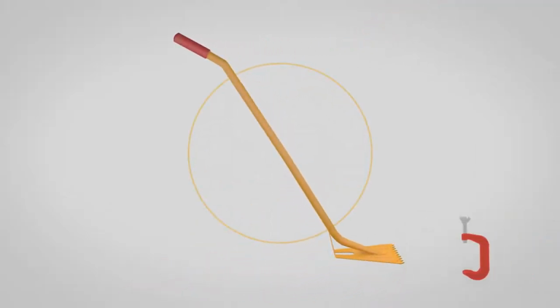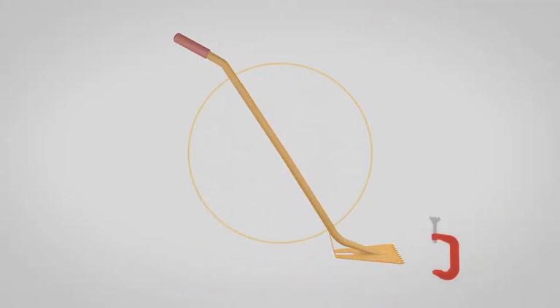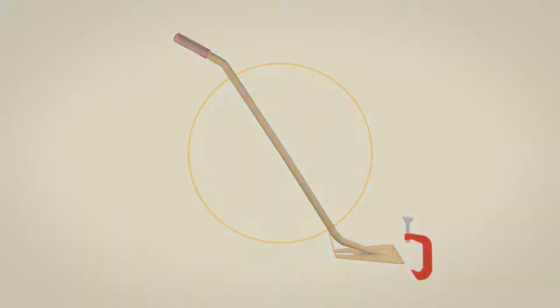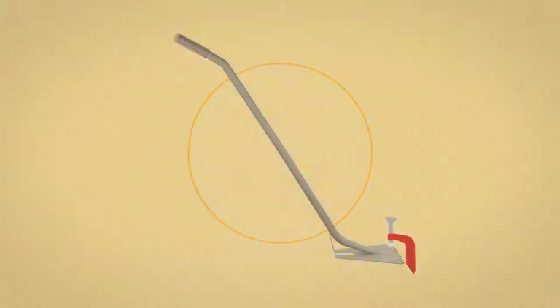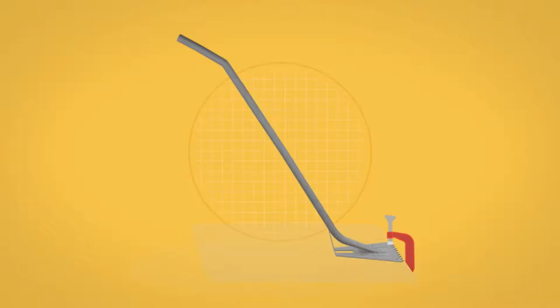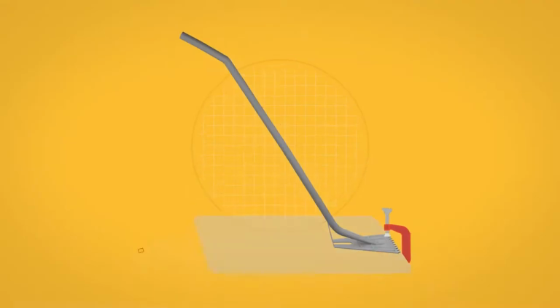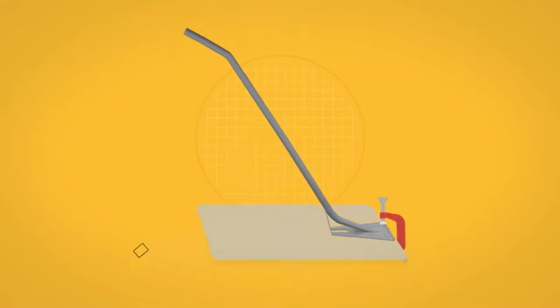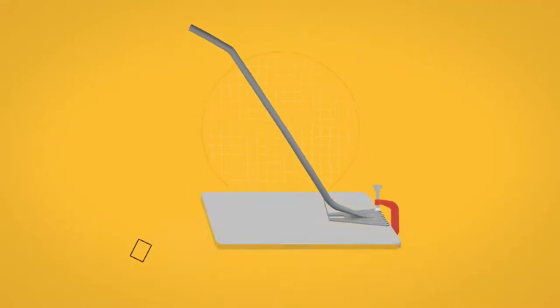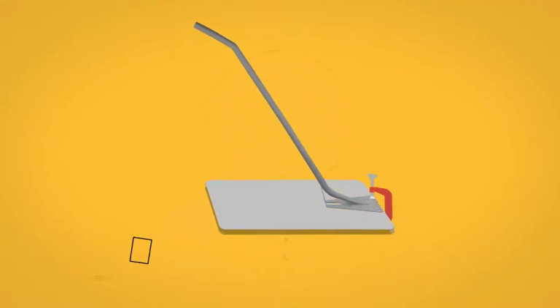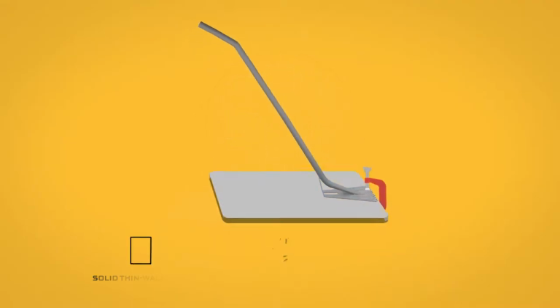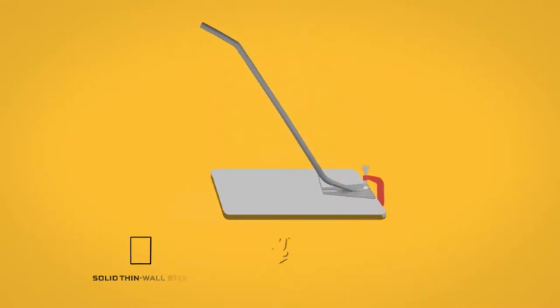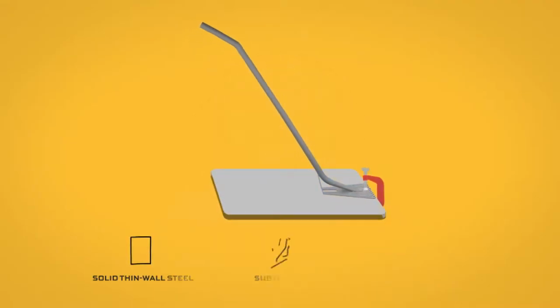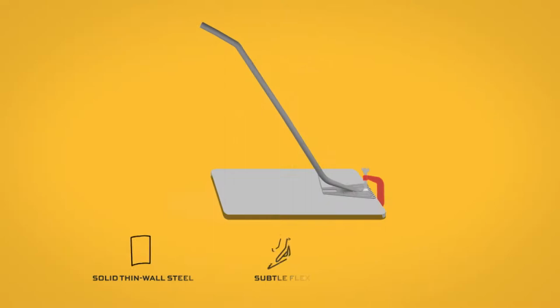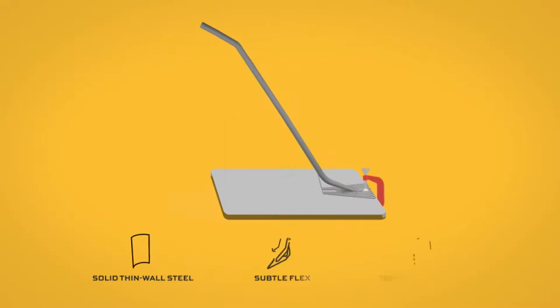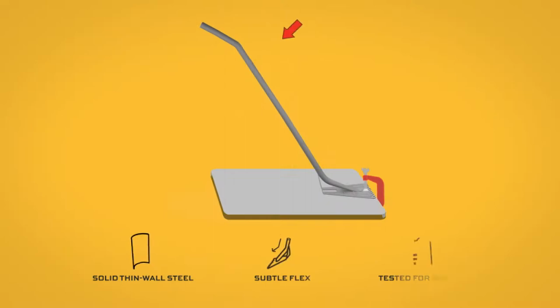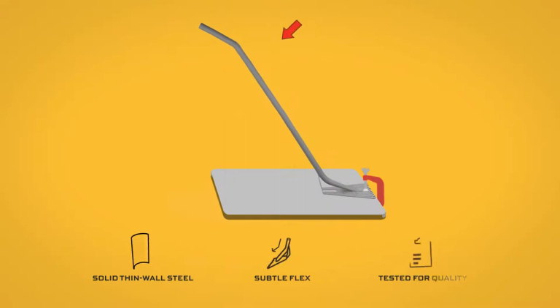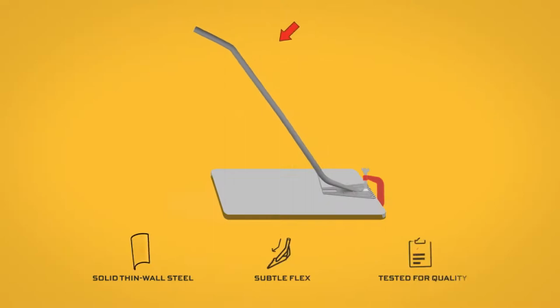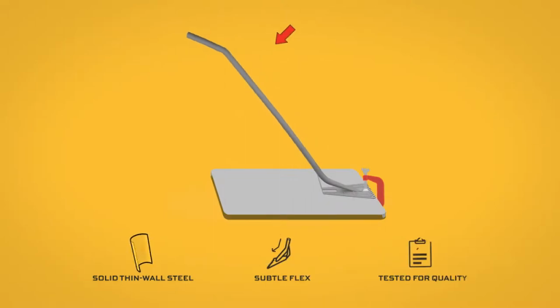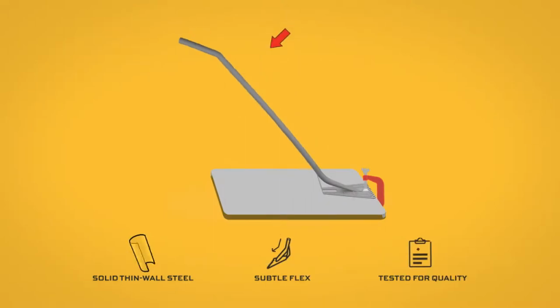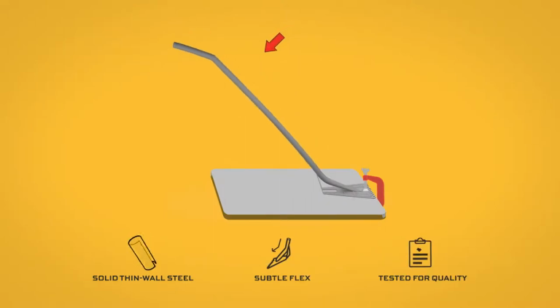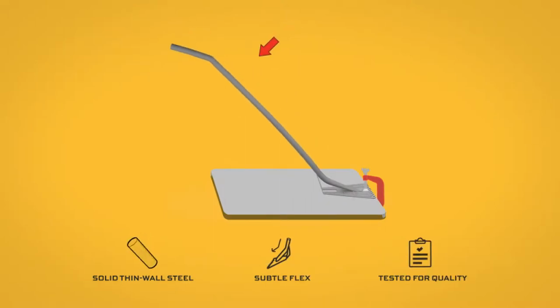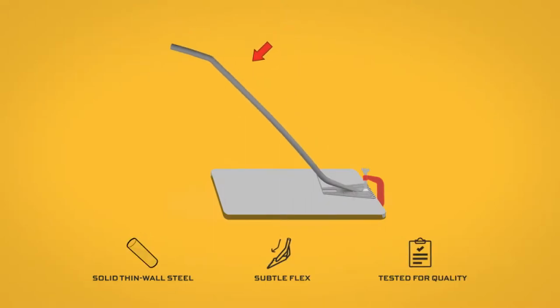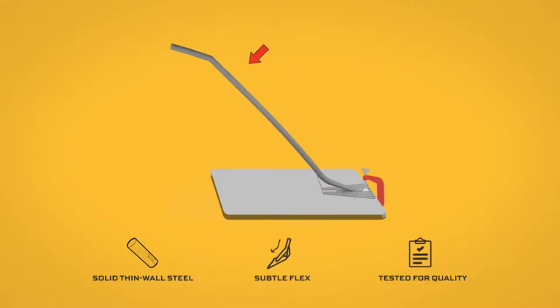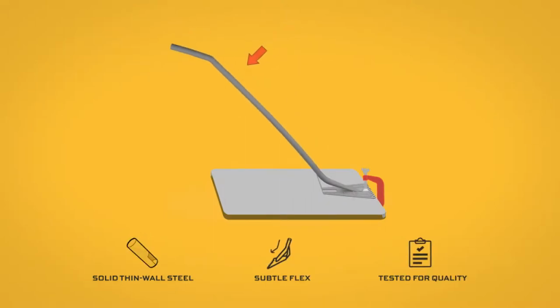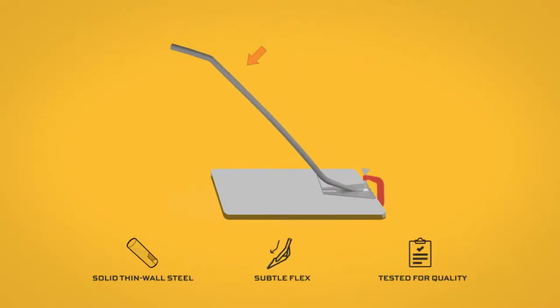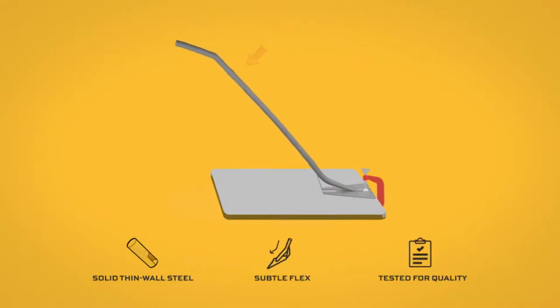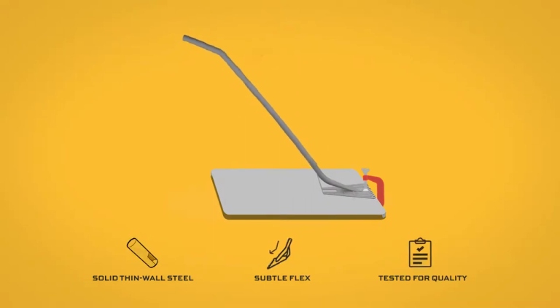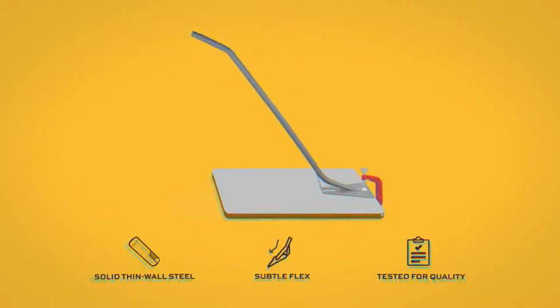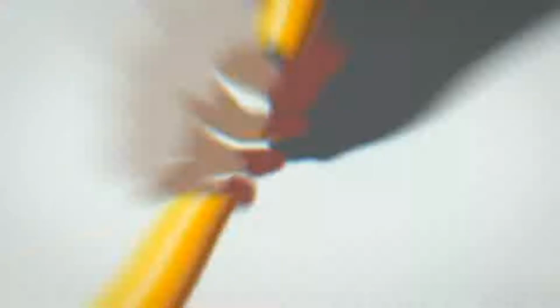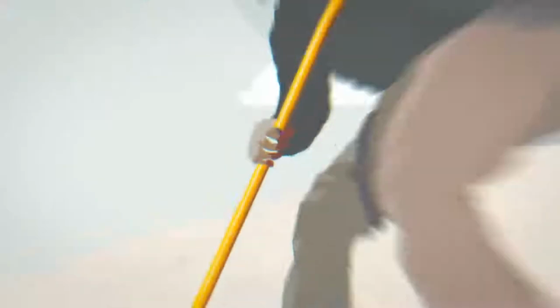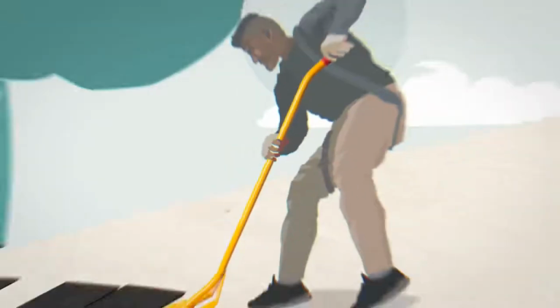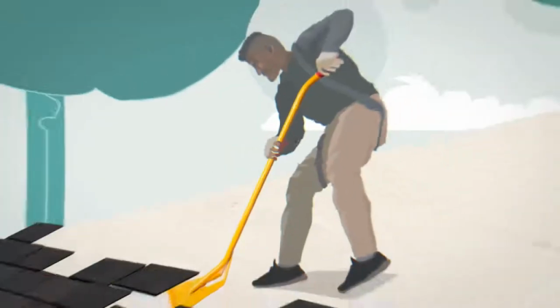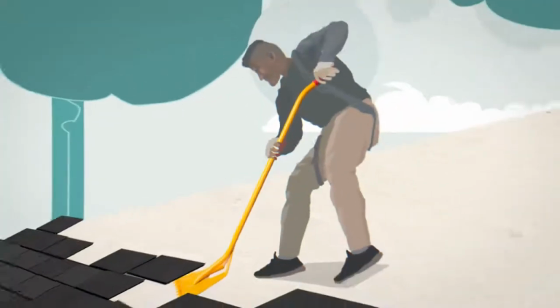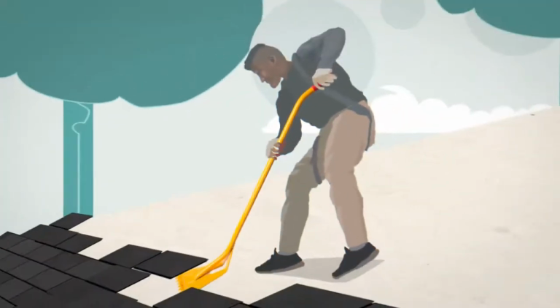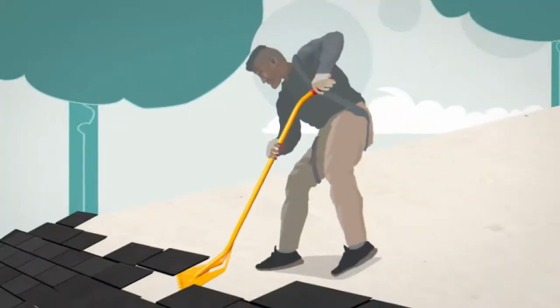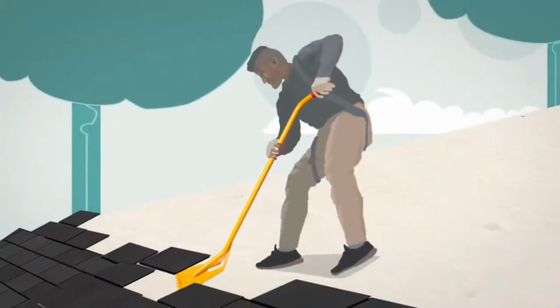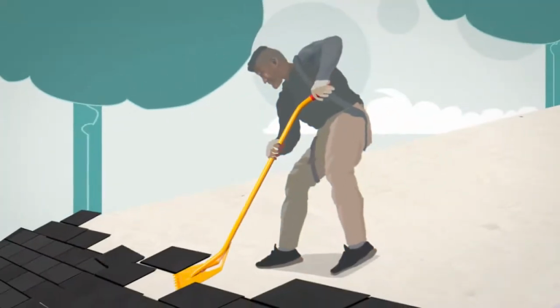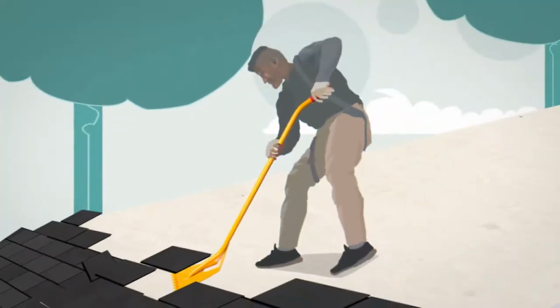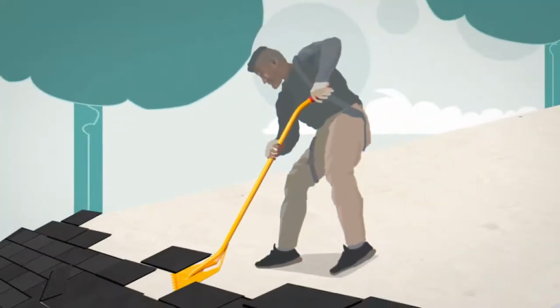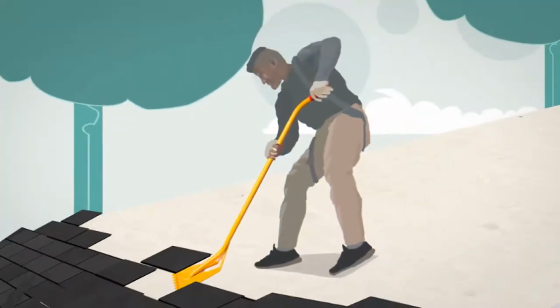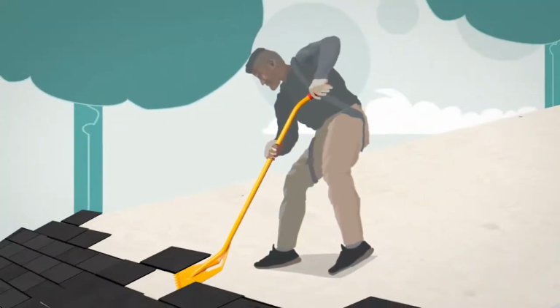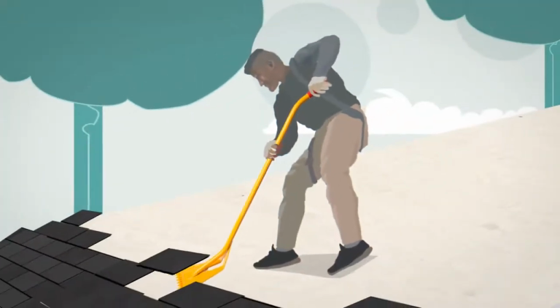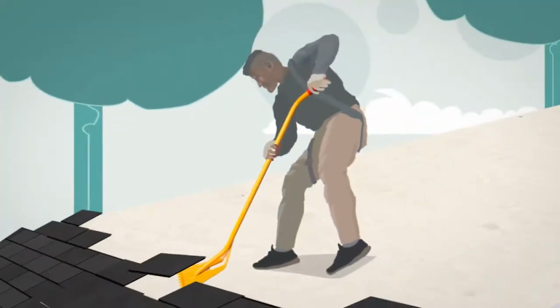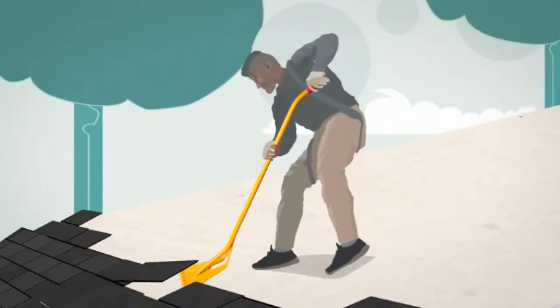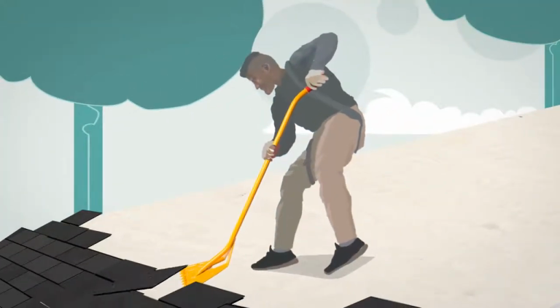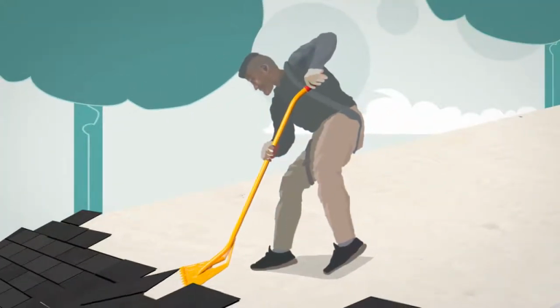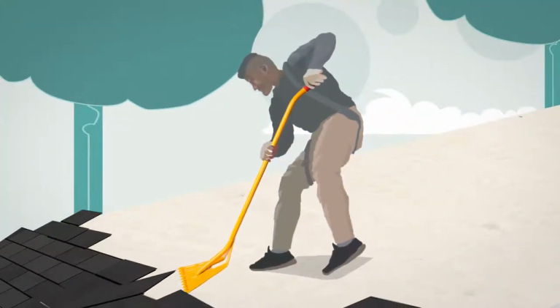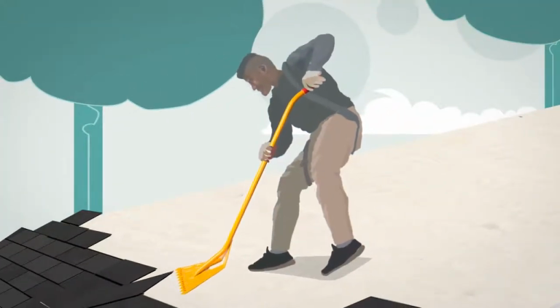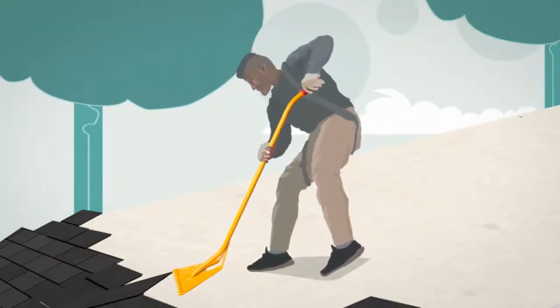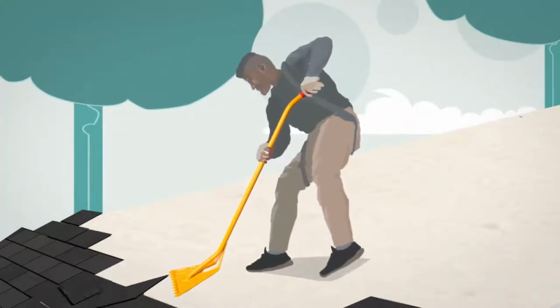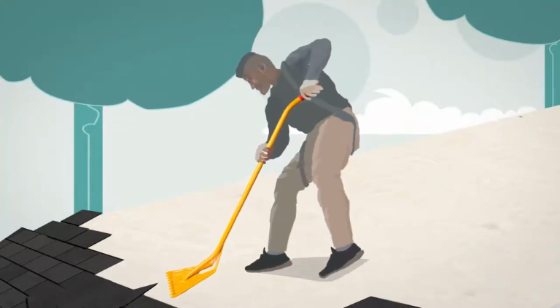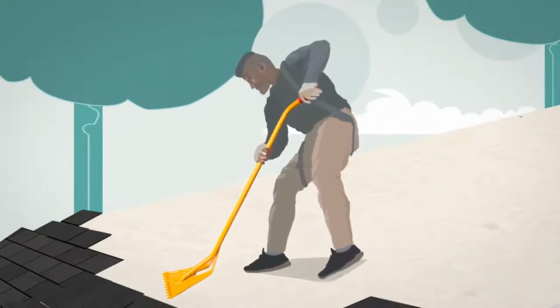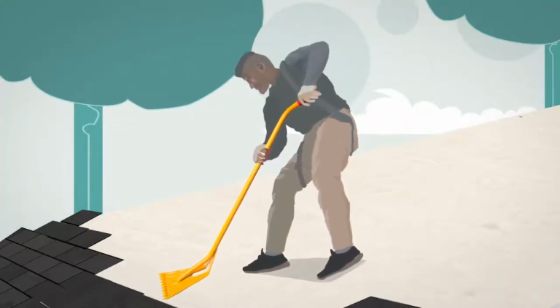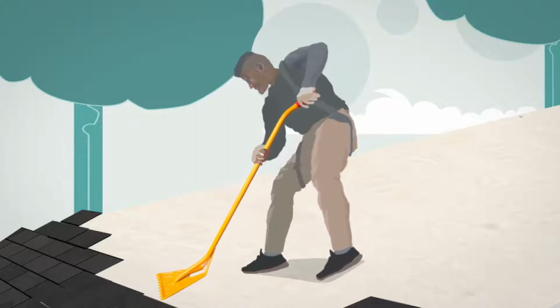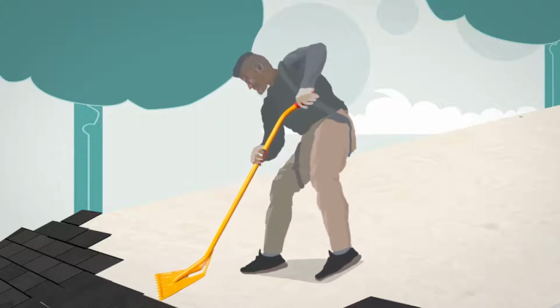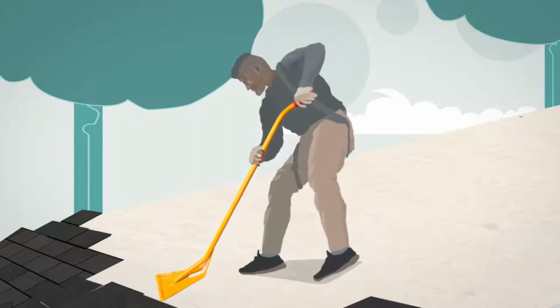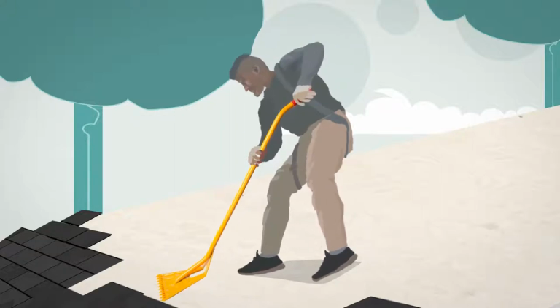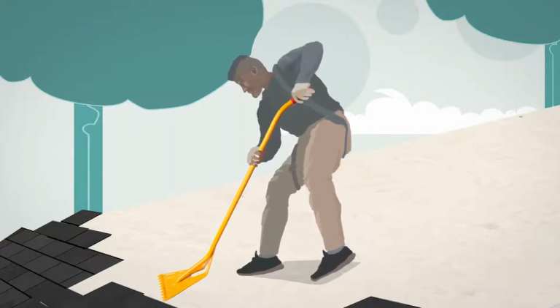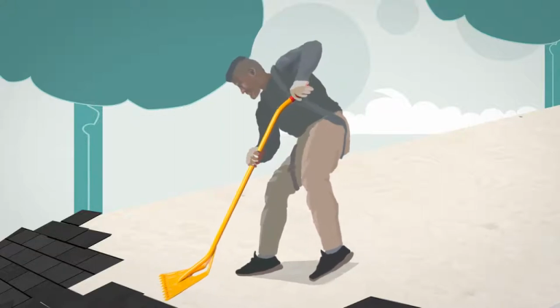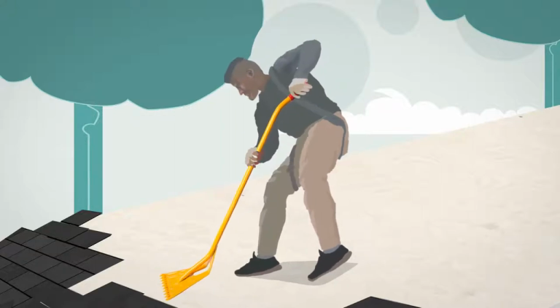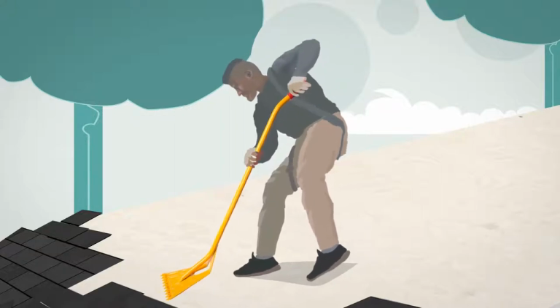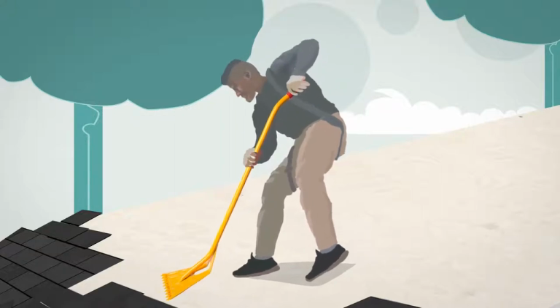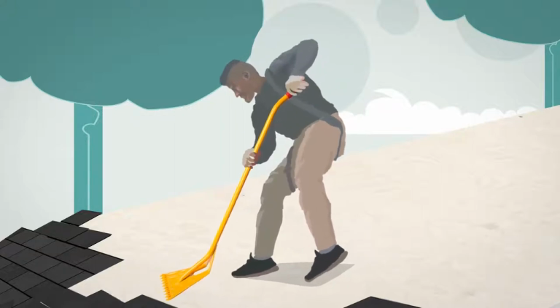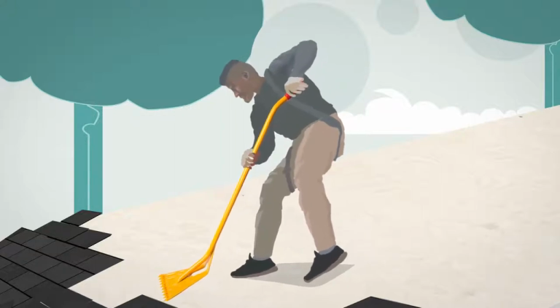Lightweight, thin-walled steel tubing will subtly flex, amplifying your body's power and giving you more leverage with less fatigue and strain.